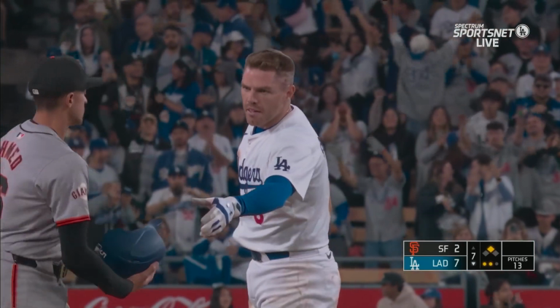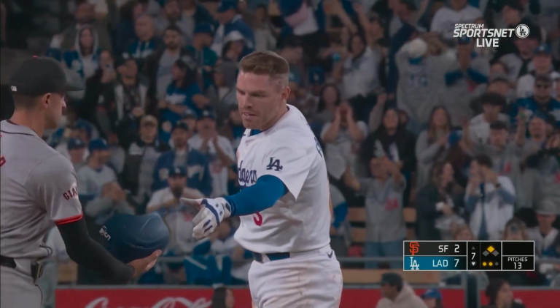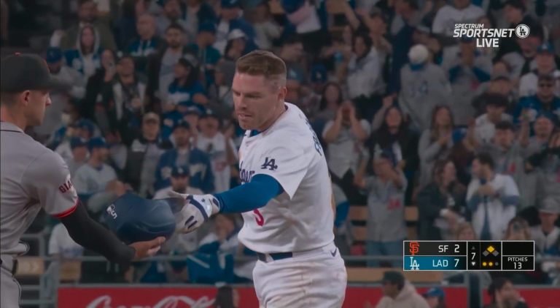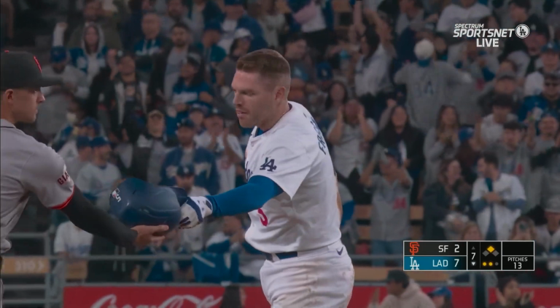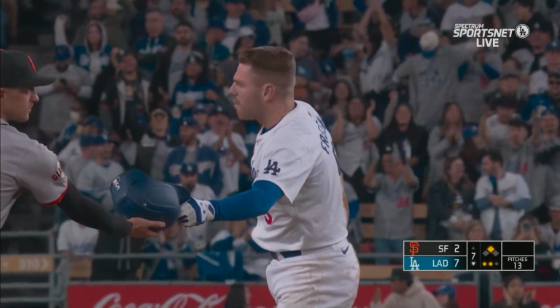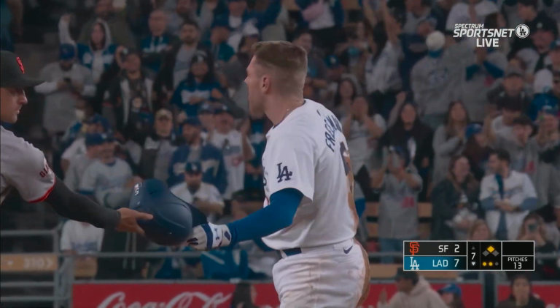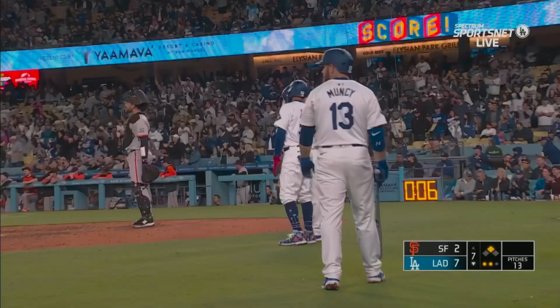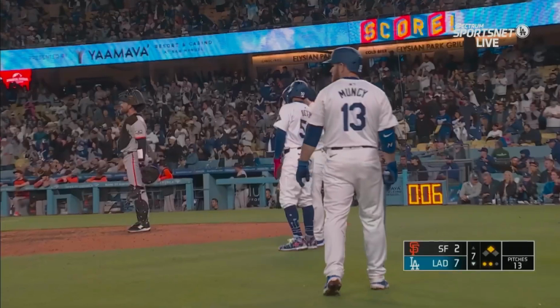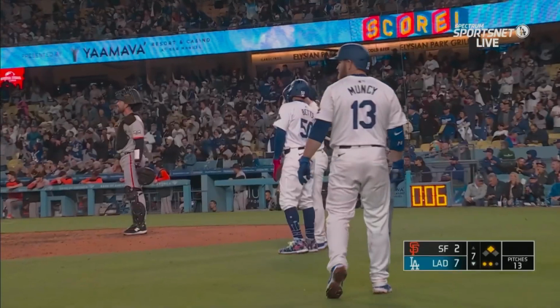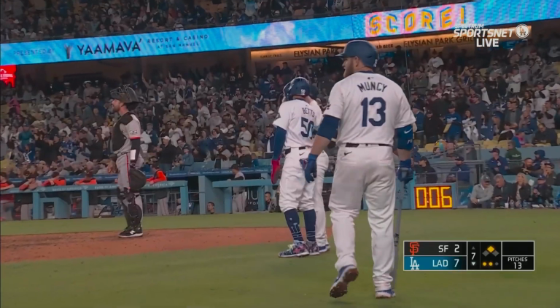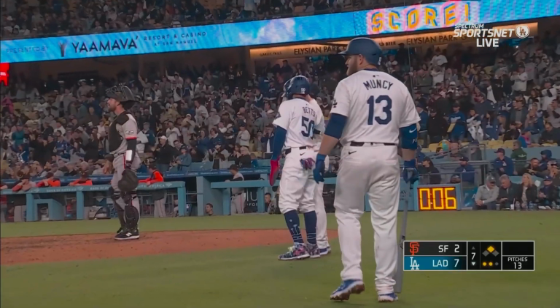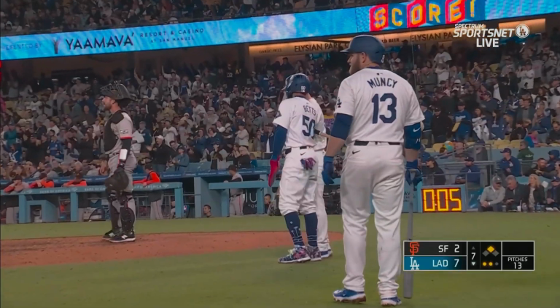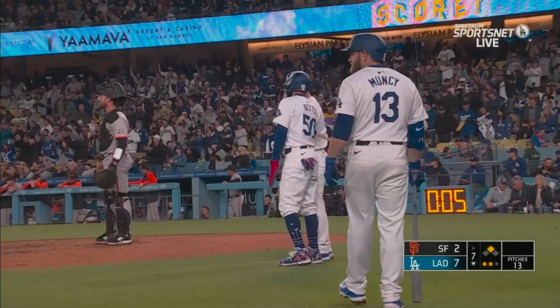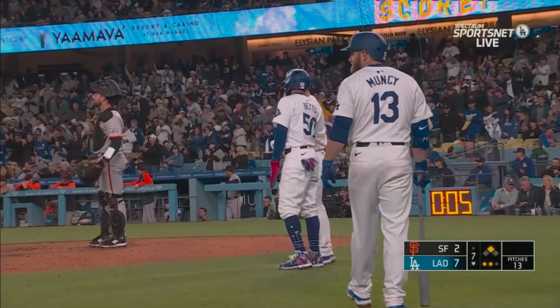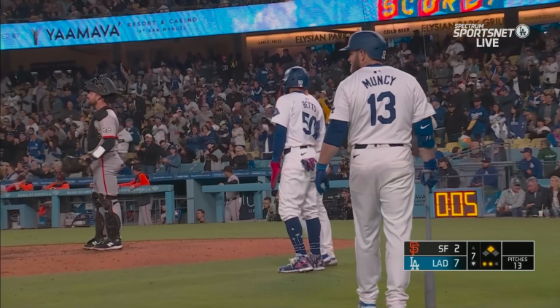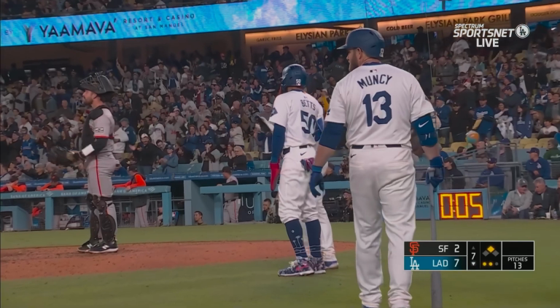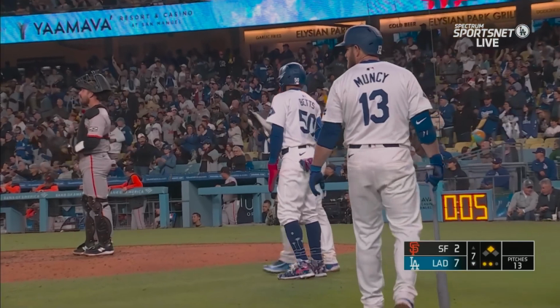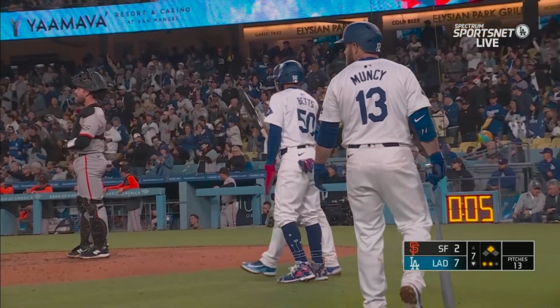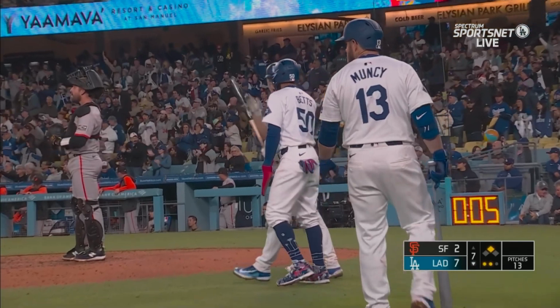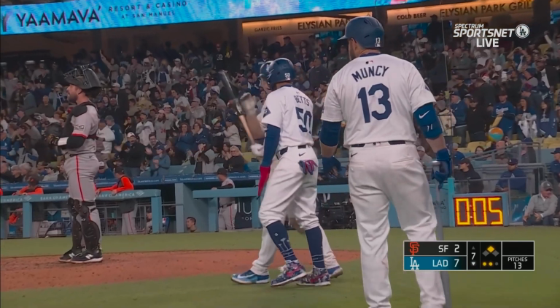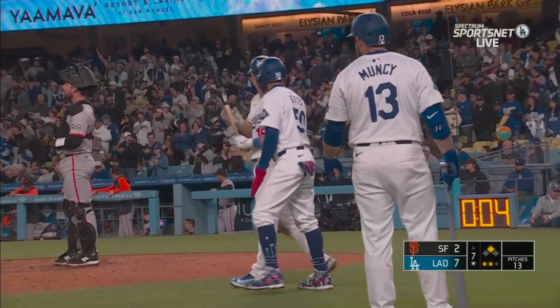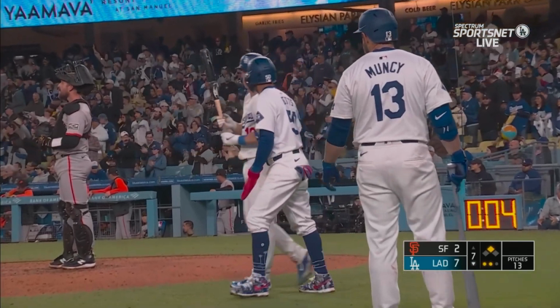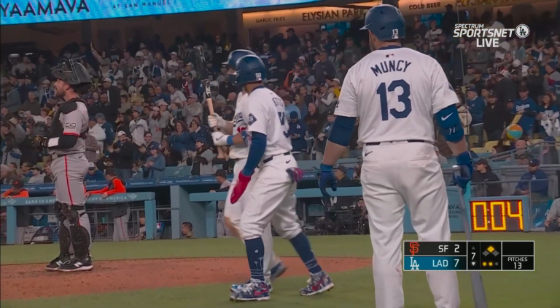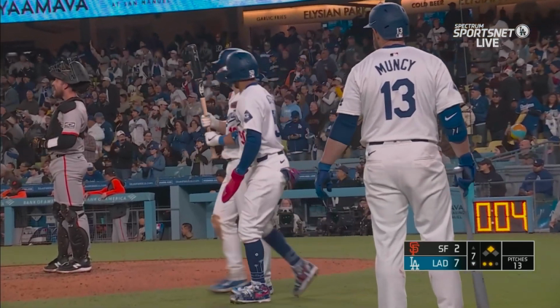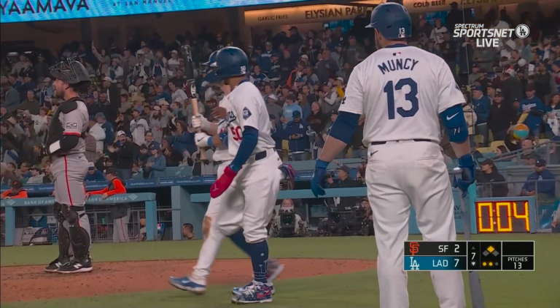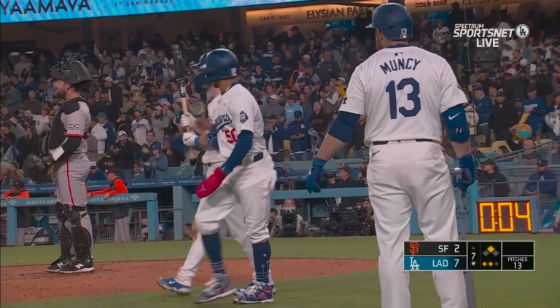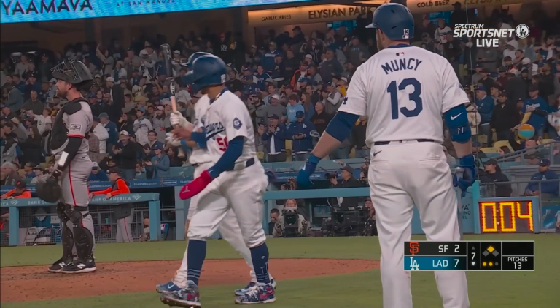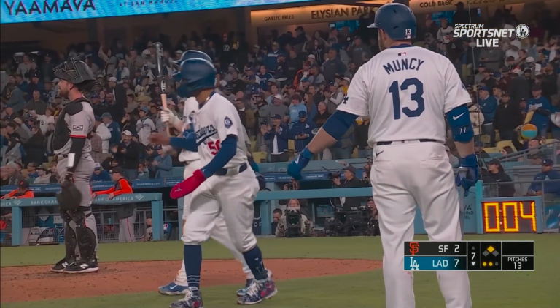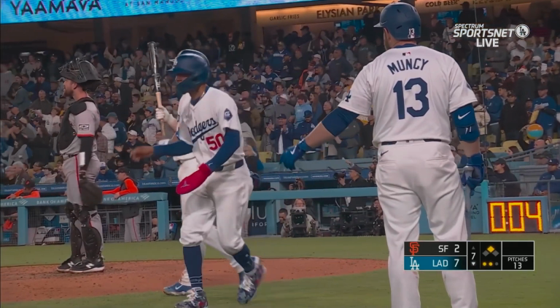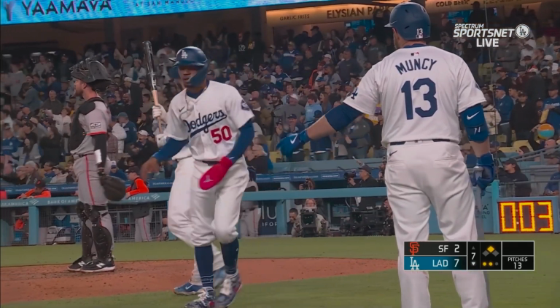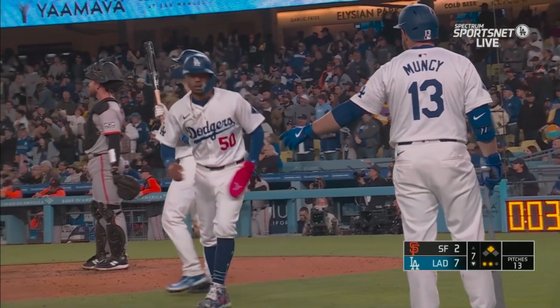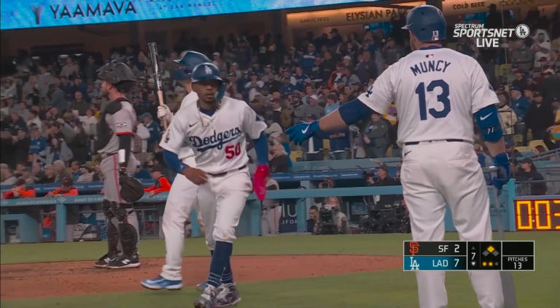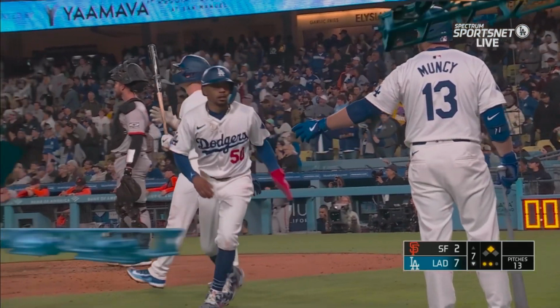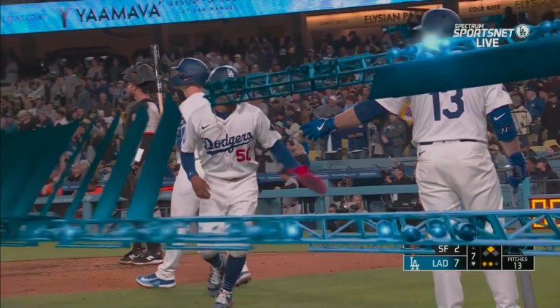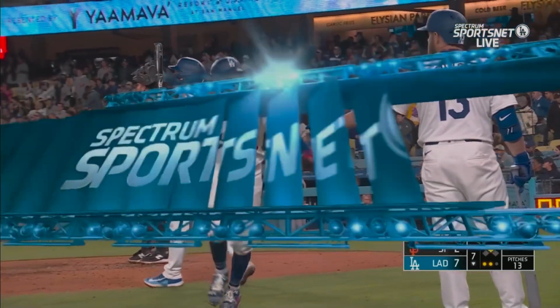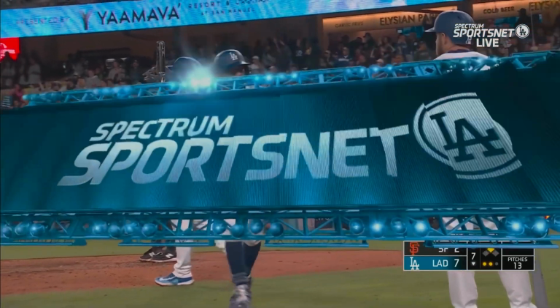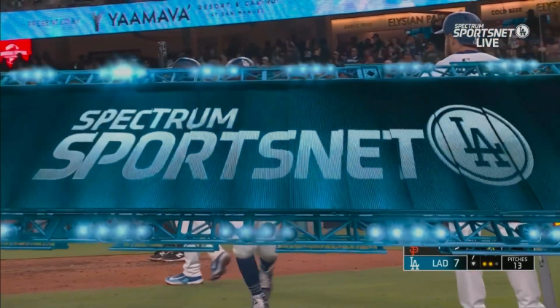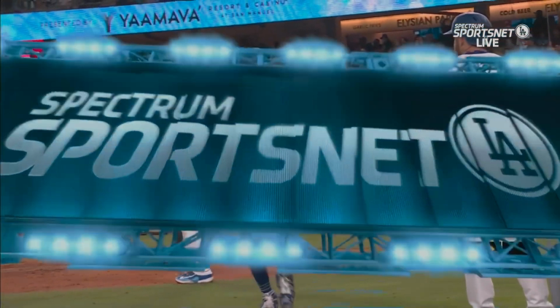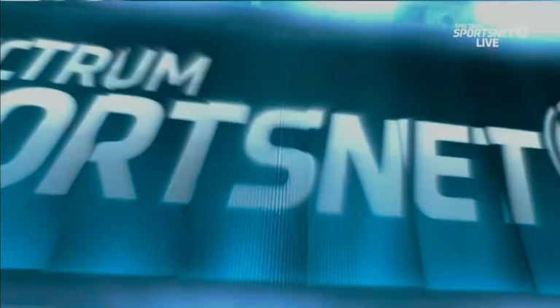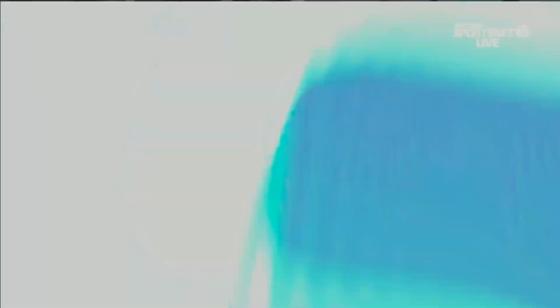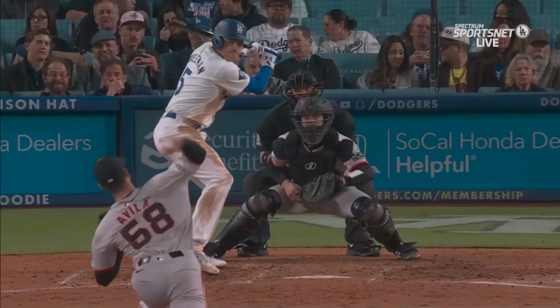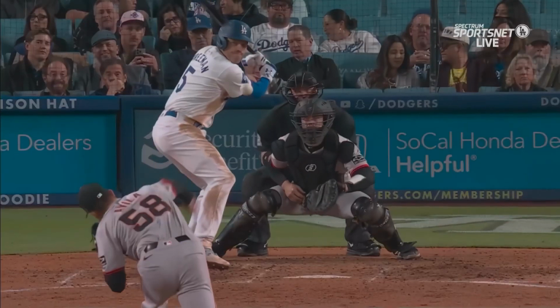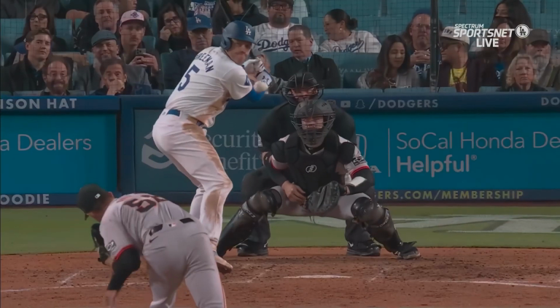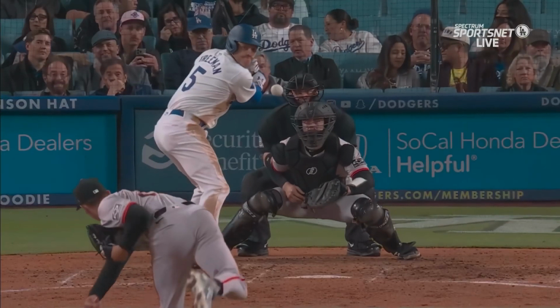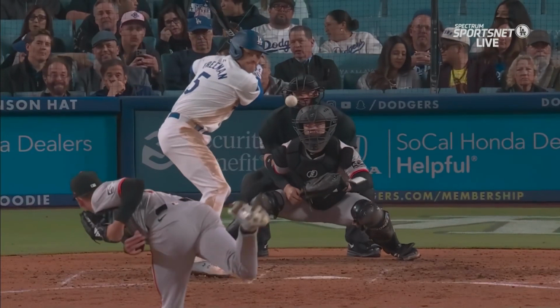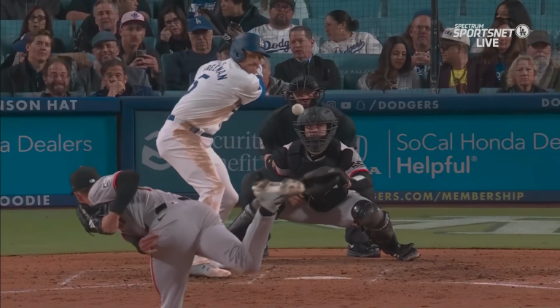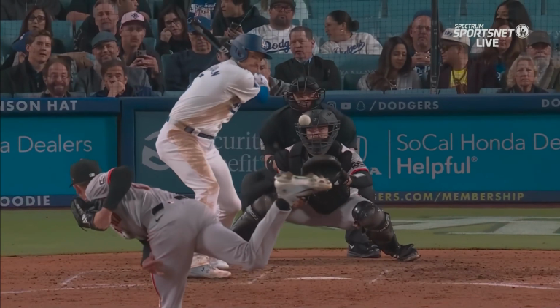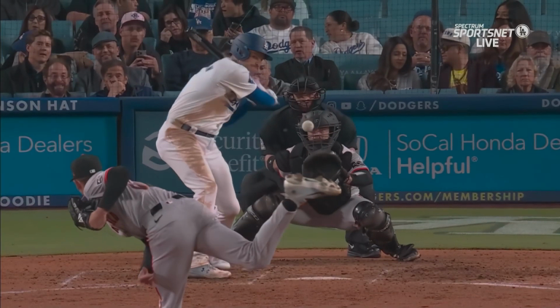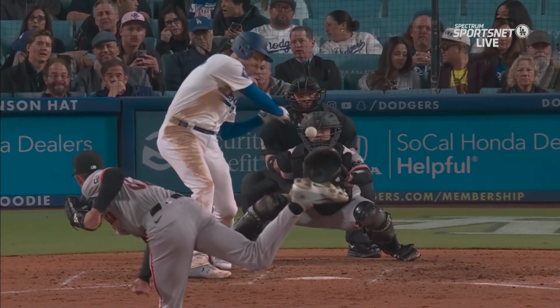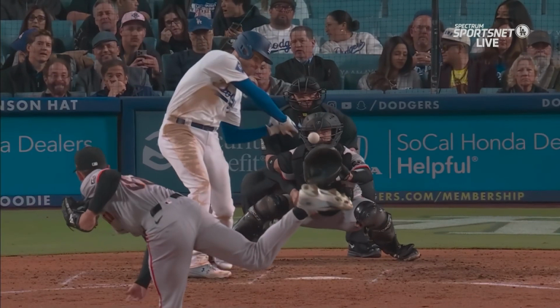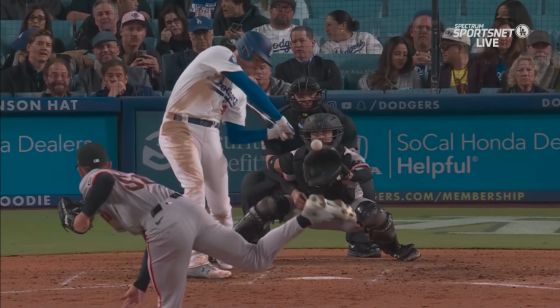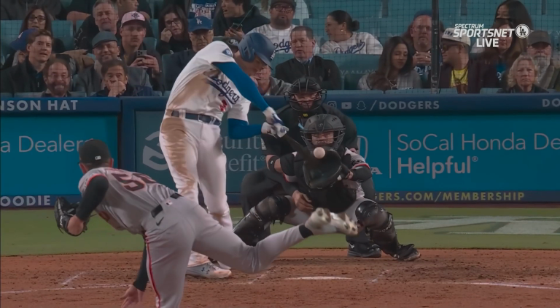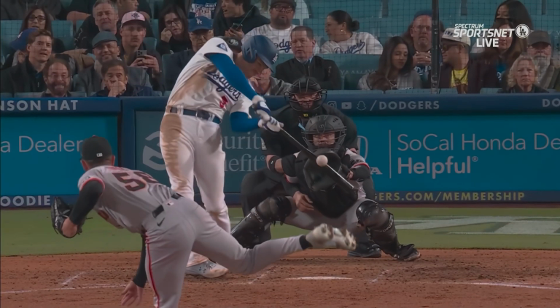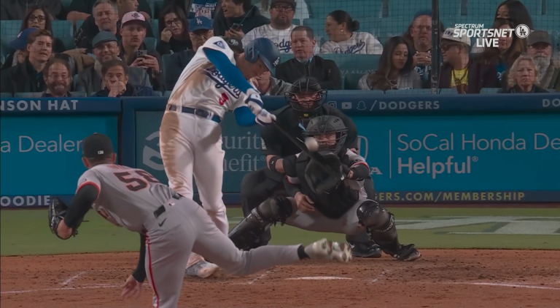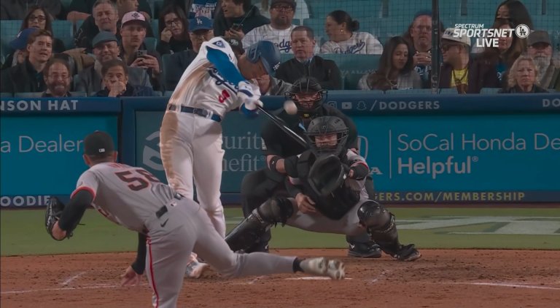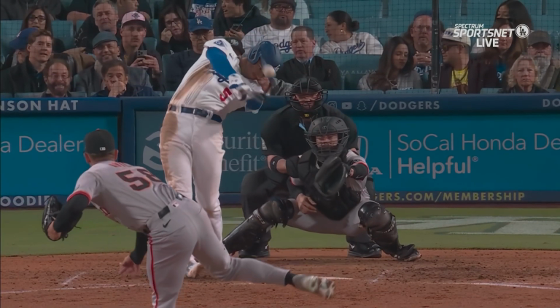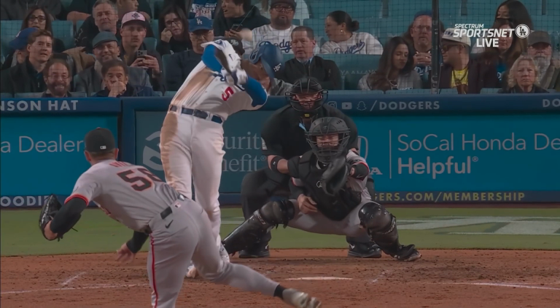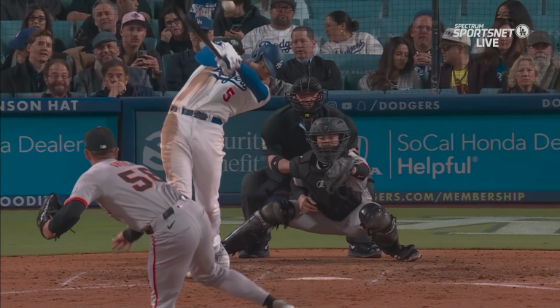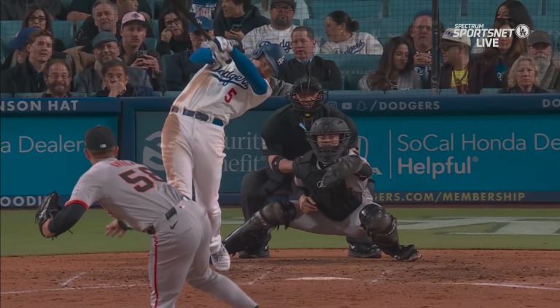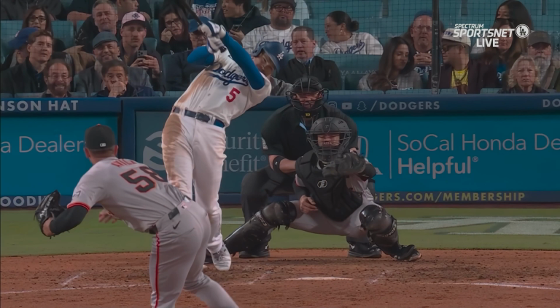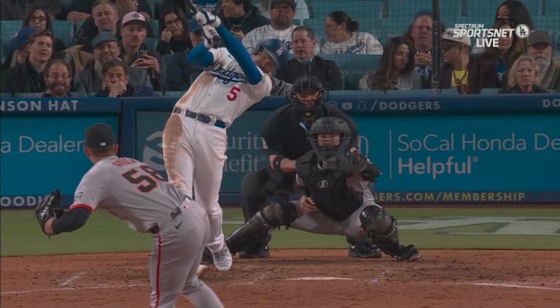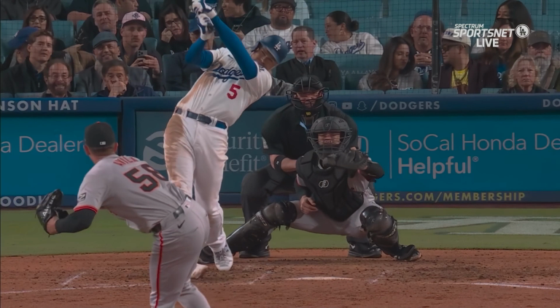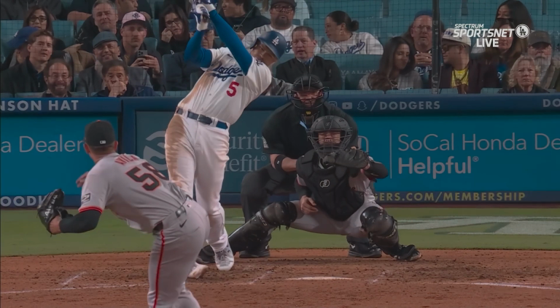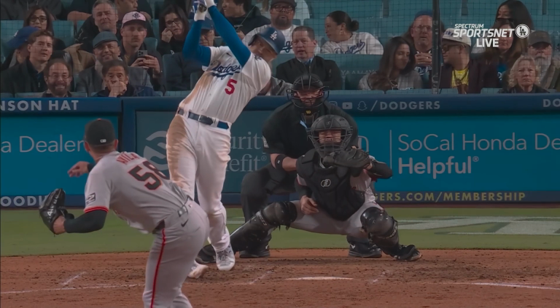The complete ball player ends up at second base. Mookie Betts with his double scores easily on this ball.